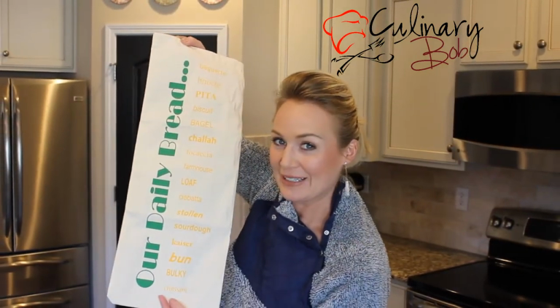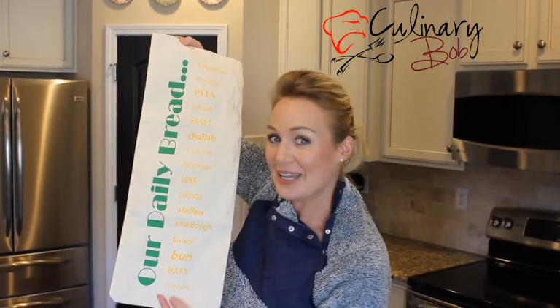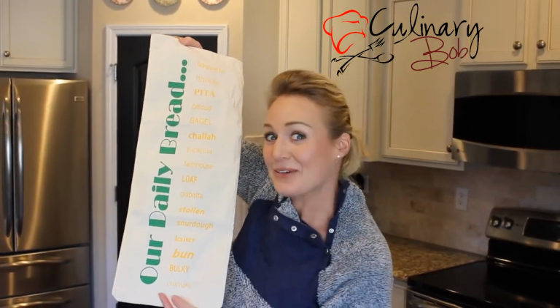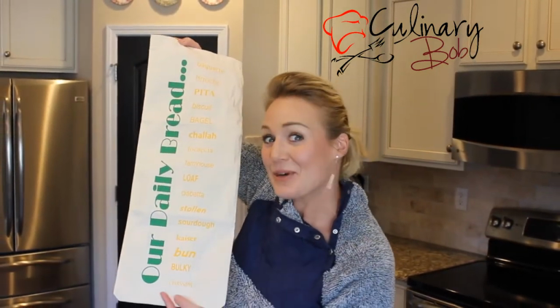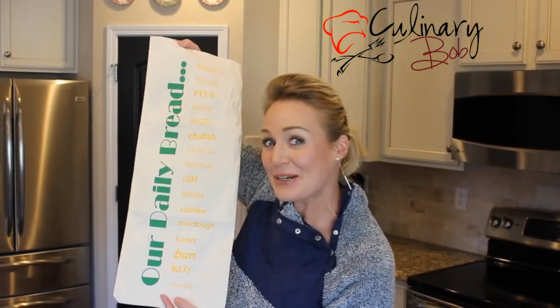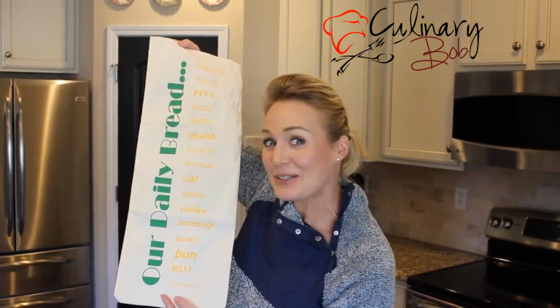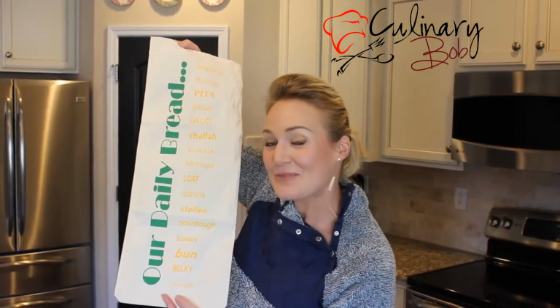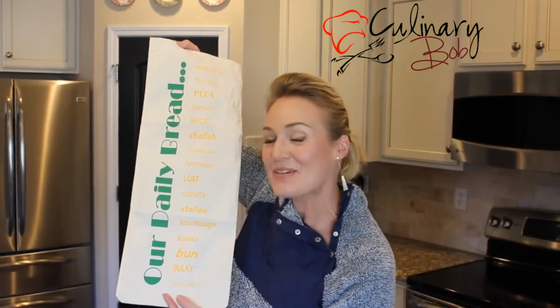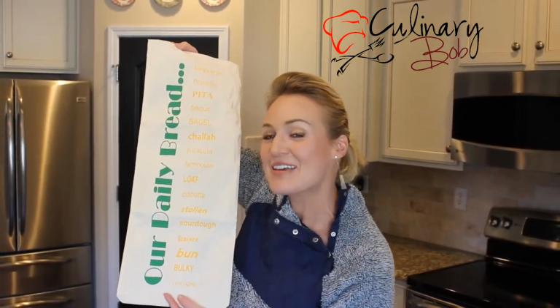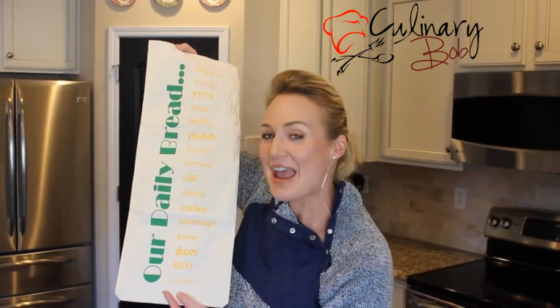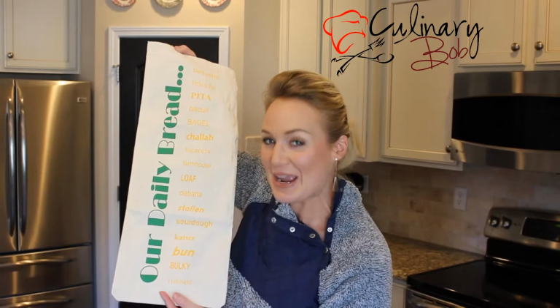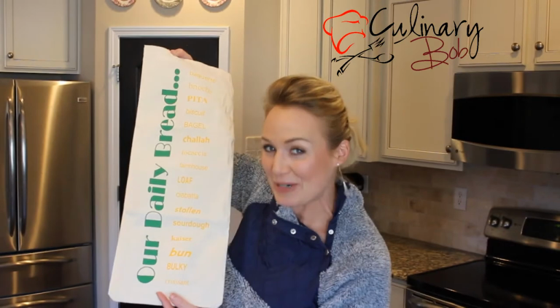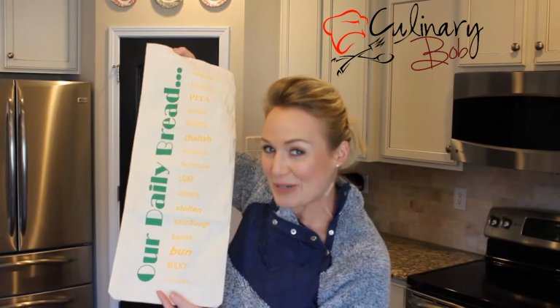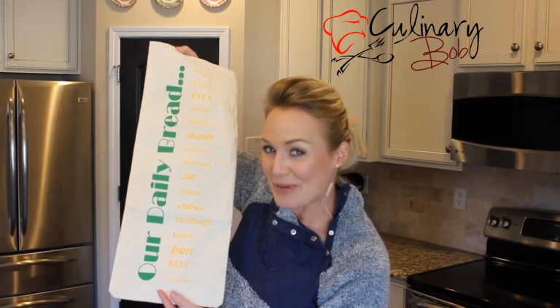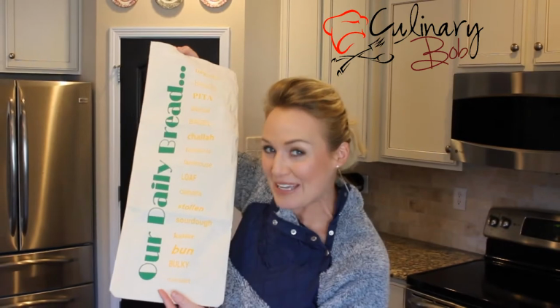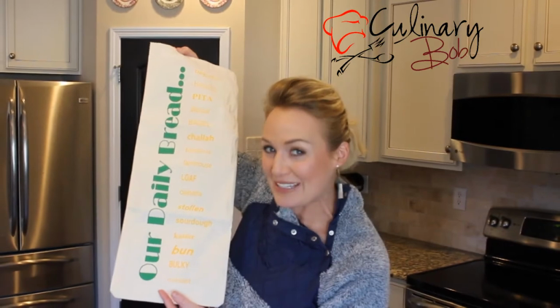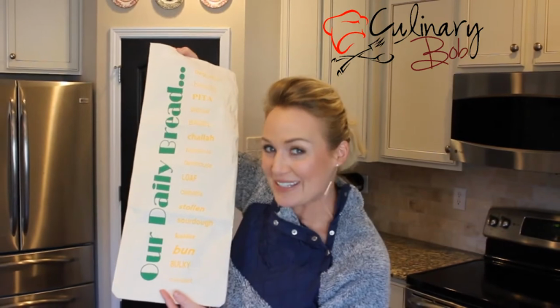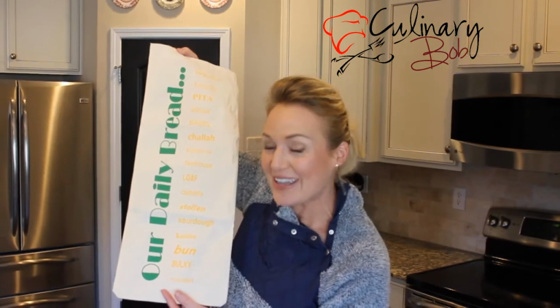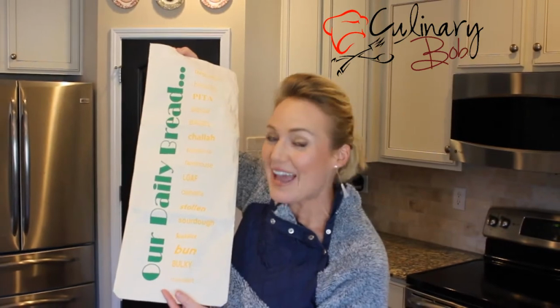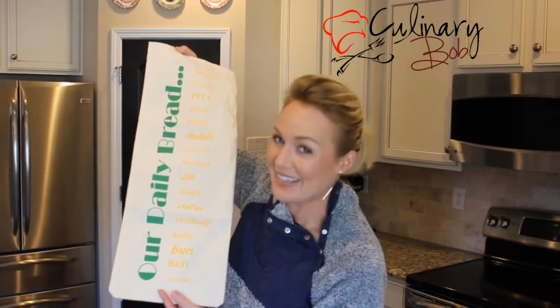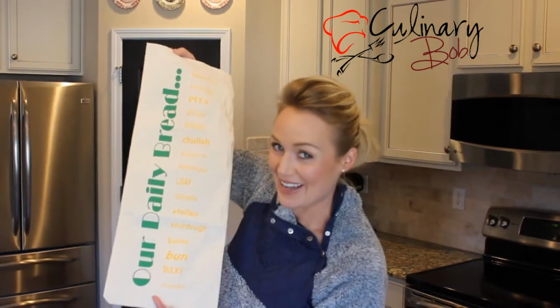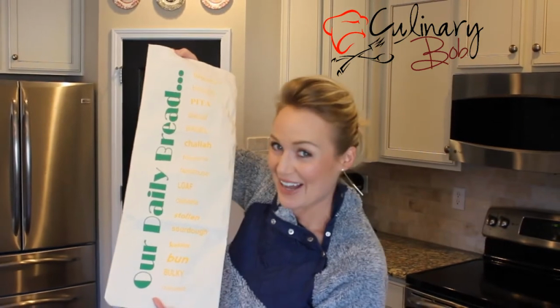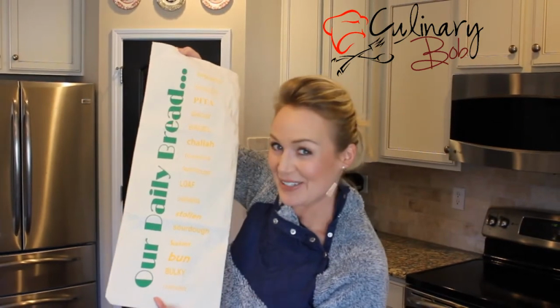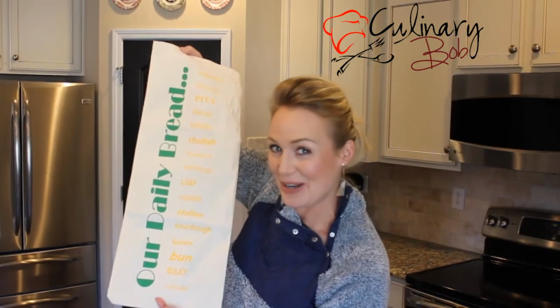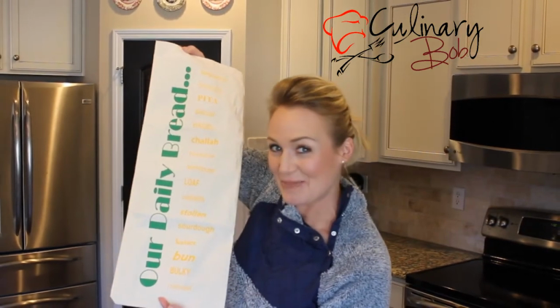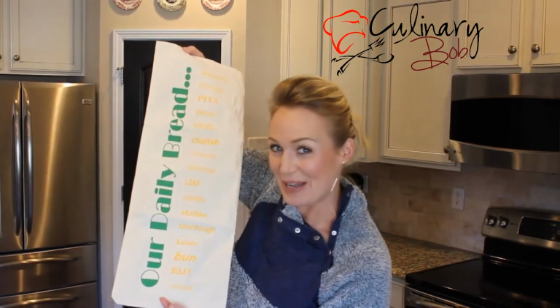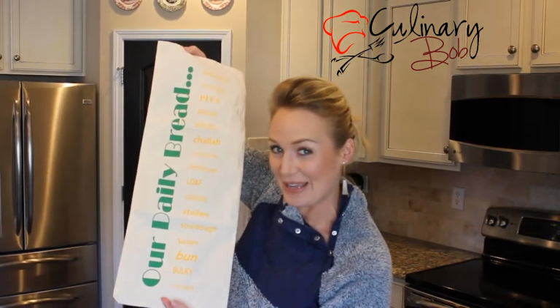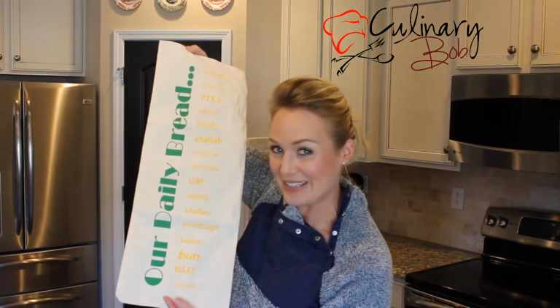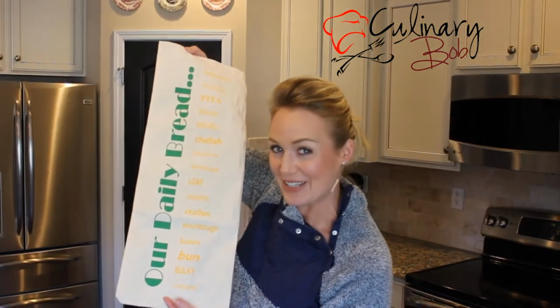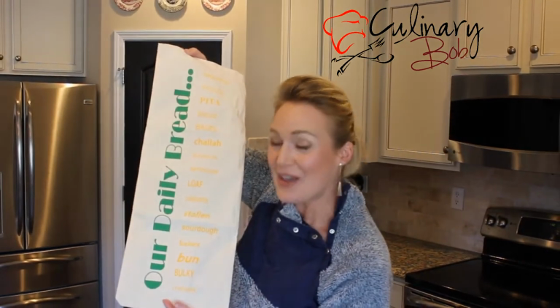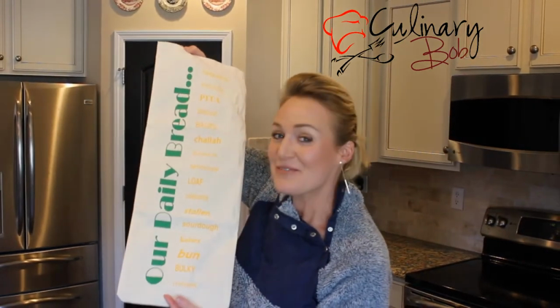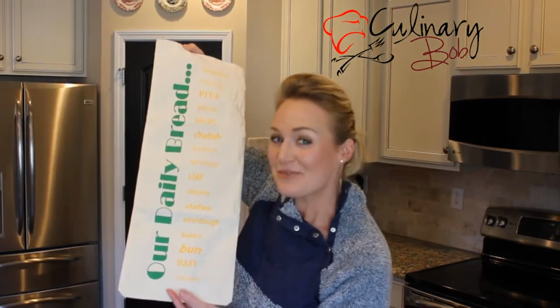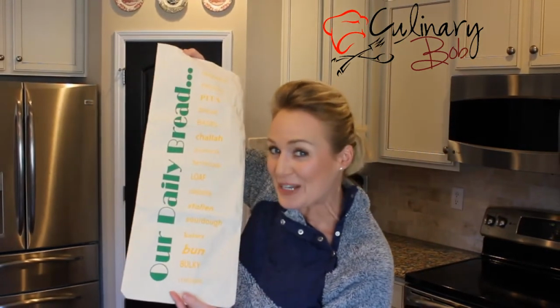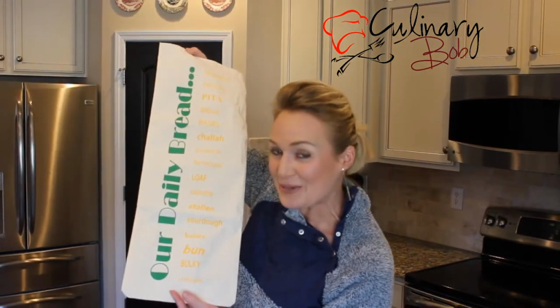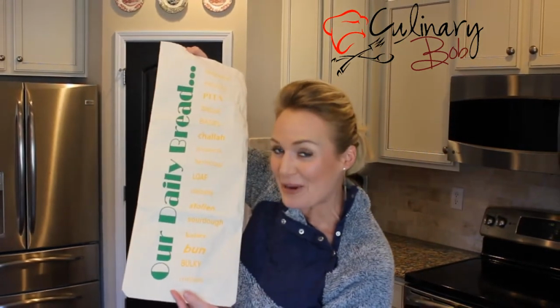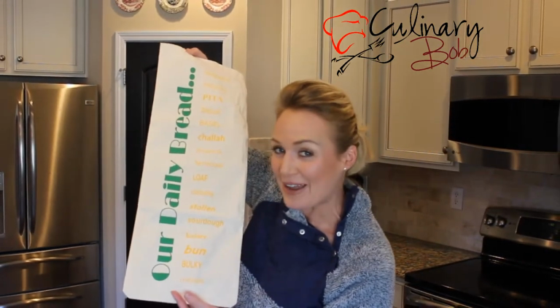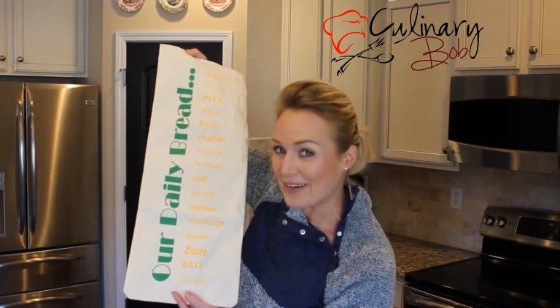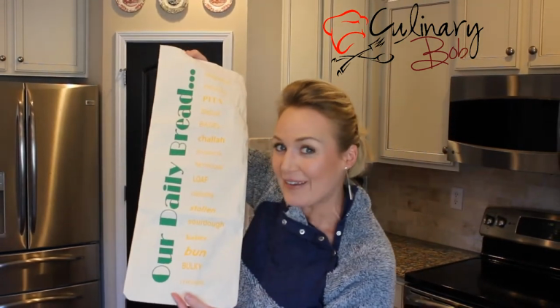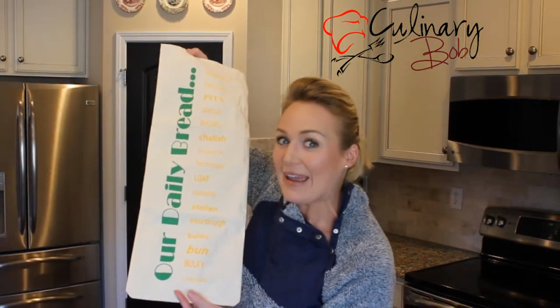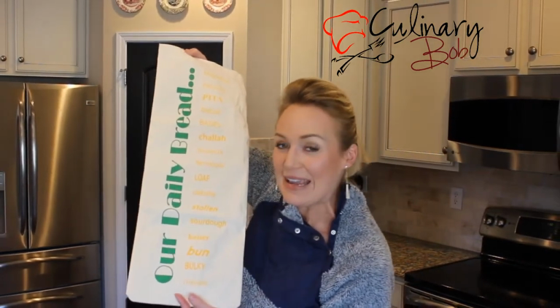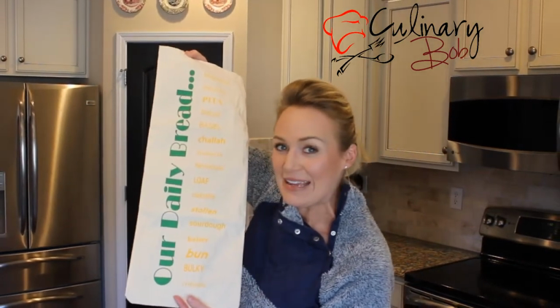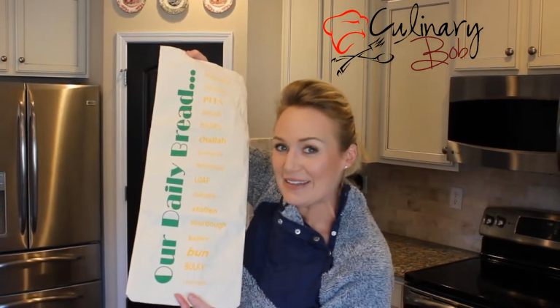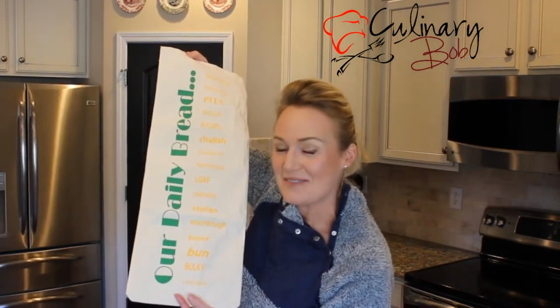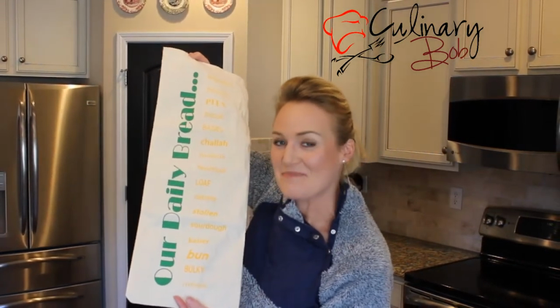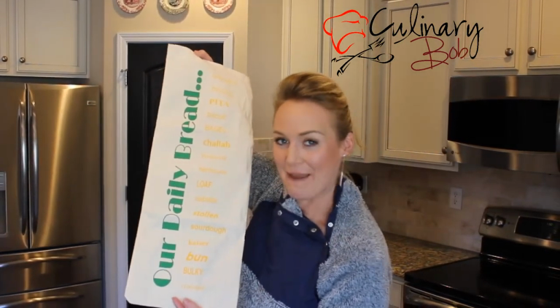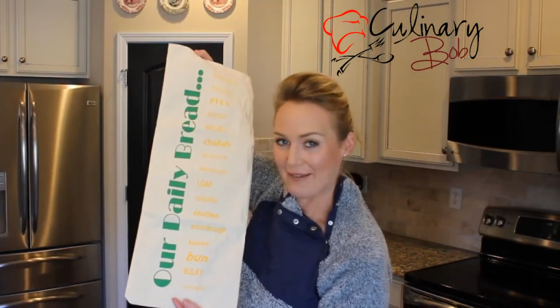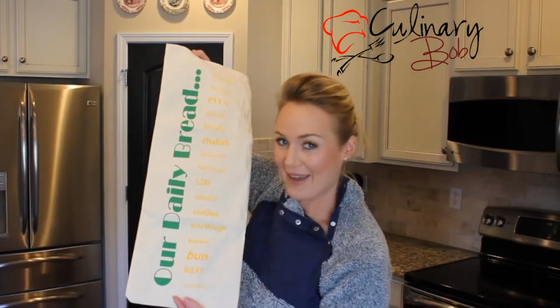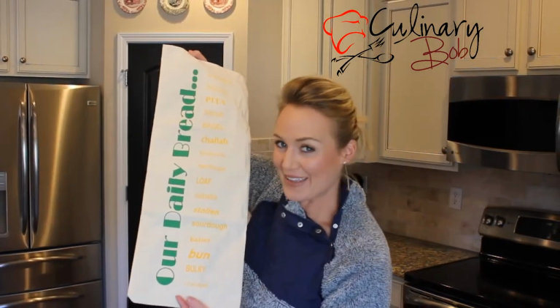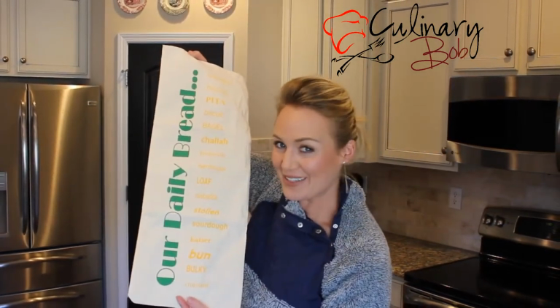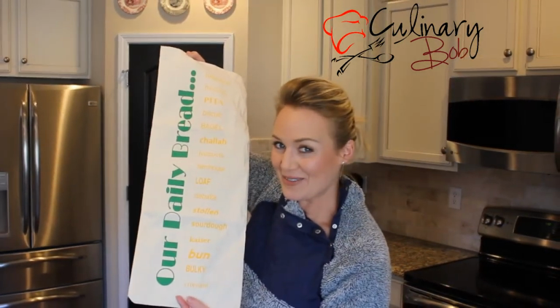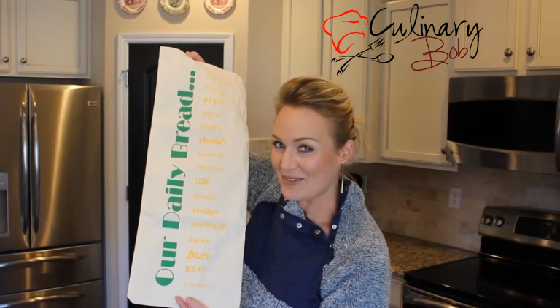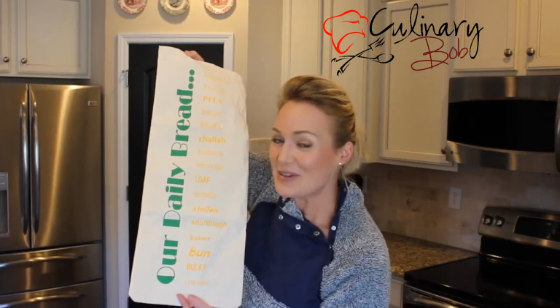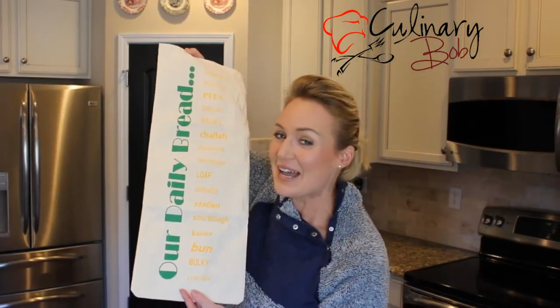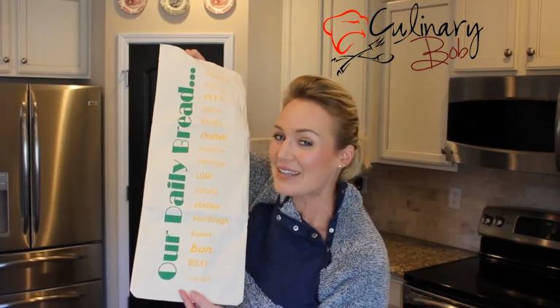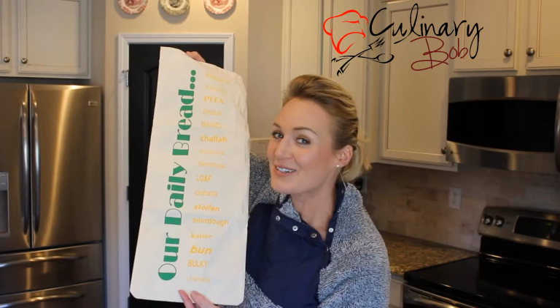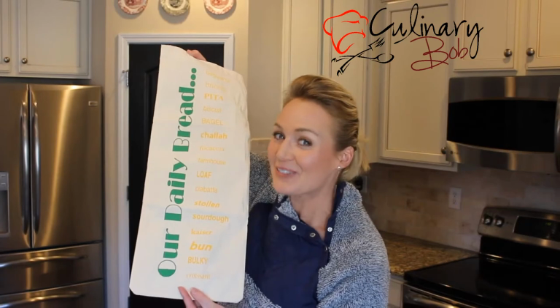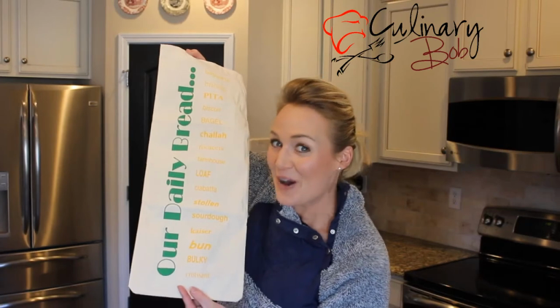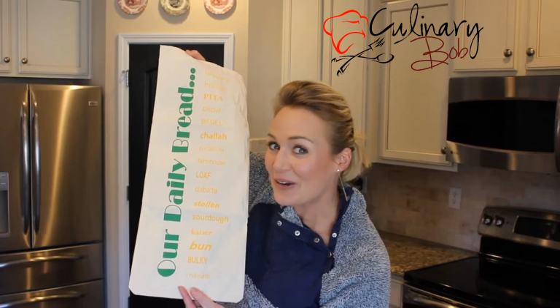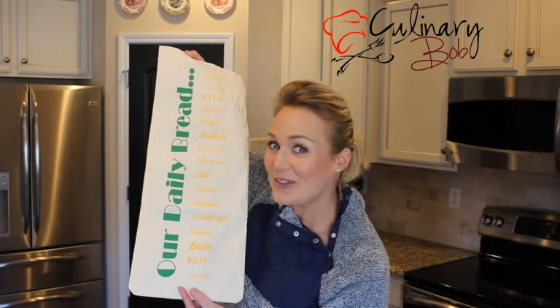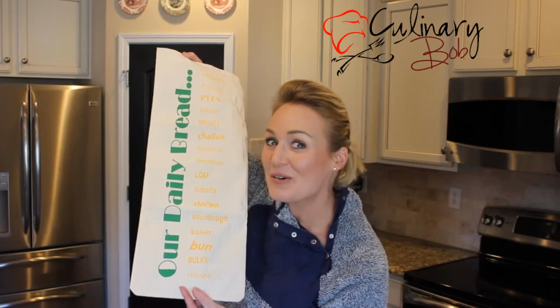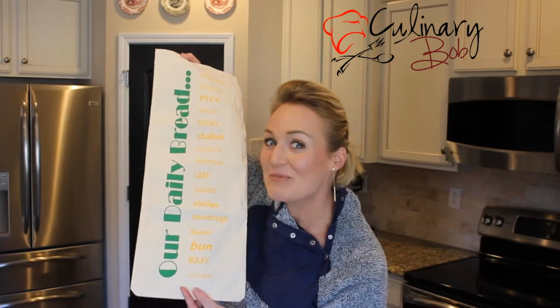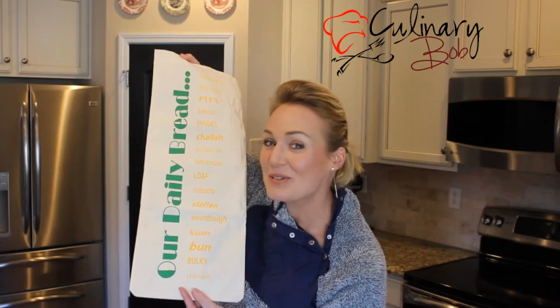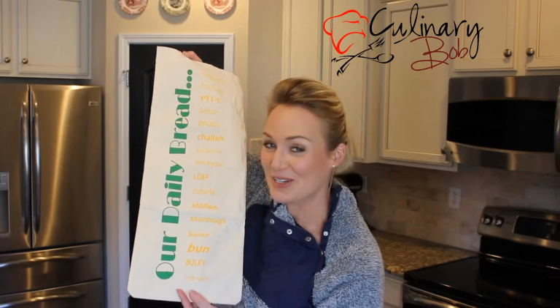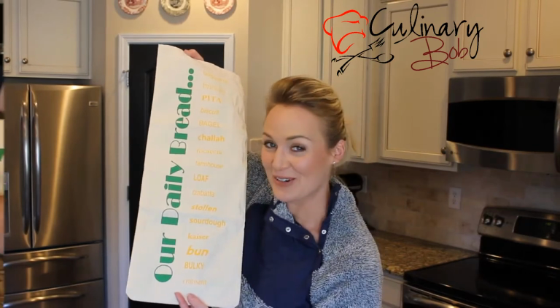And it works with hamburger buns and hot dog buns. French bread and baguettes will last longer than normal too.